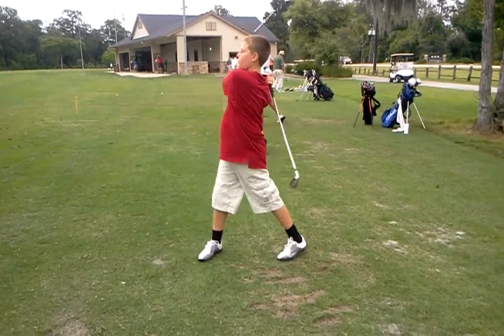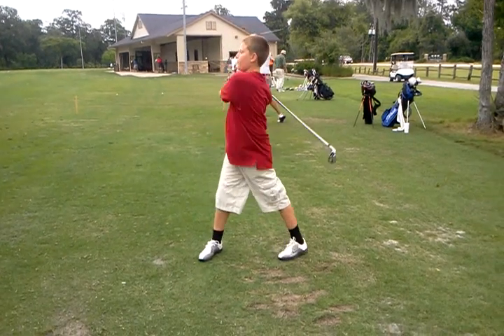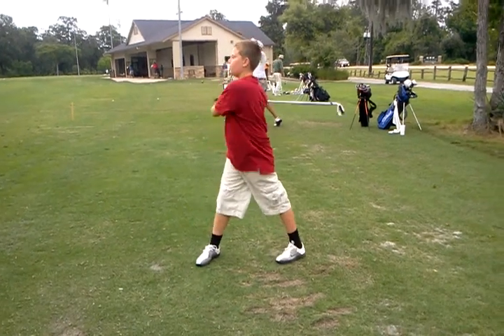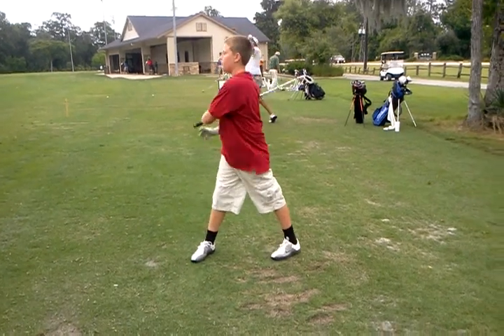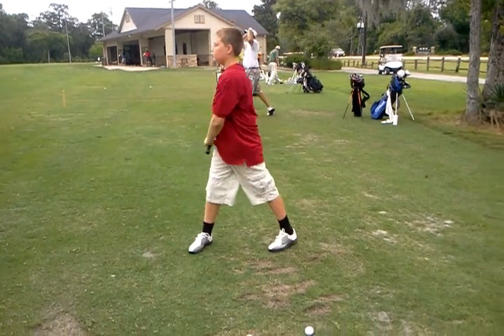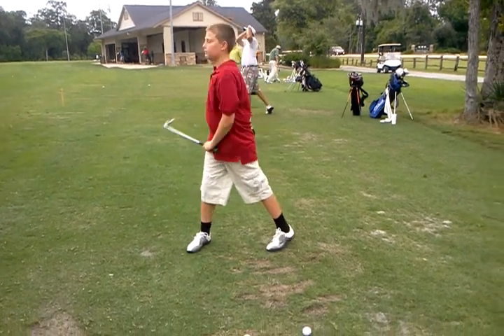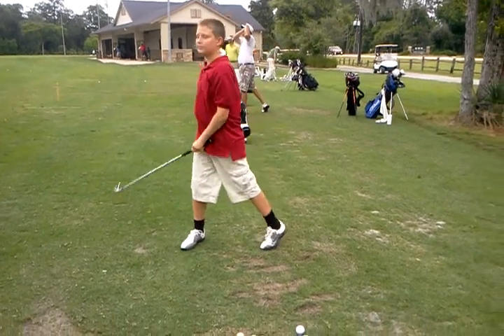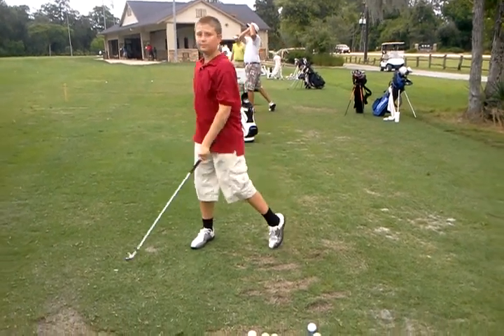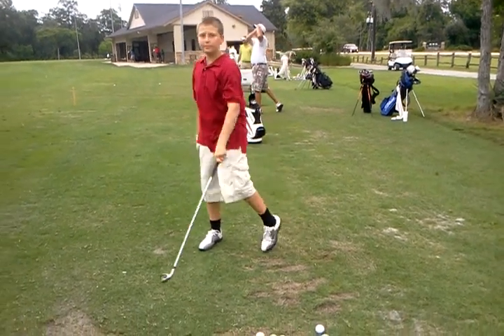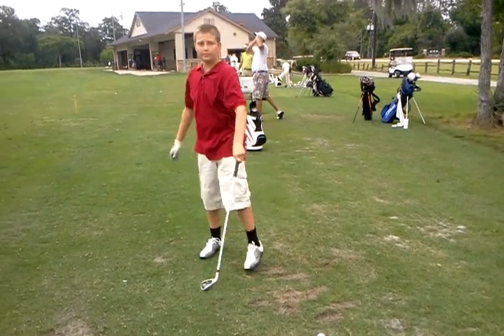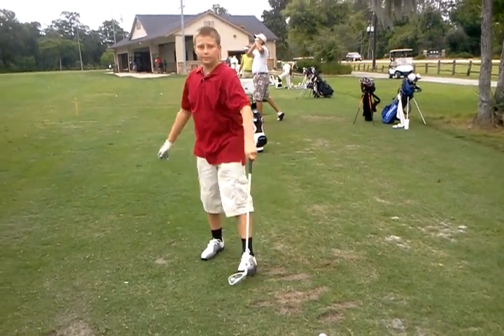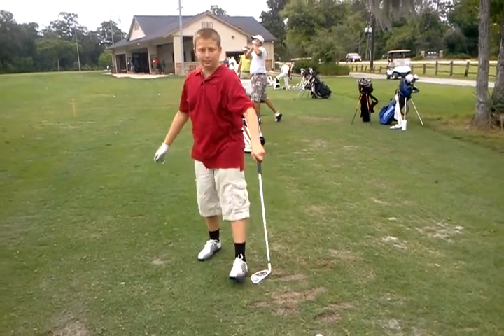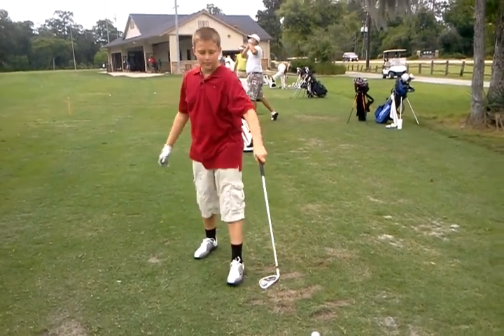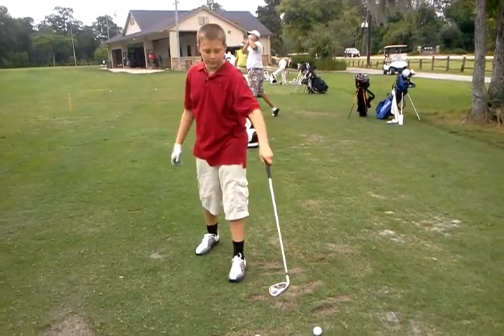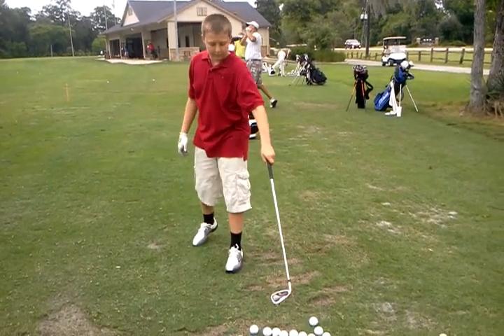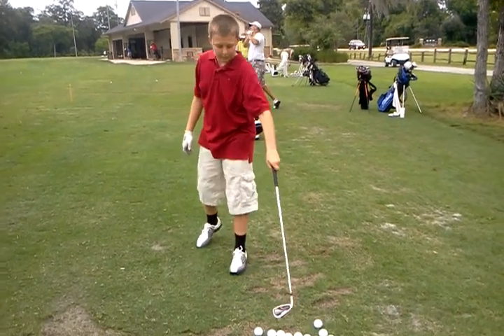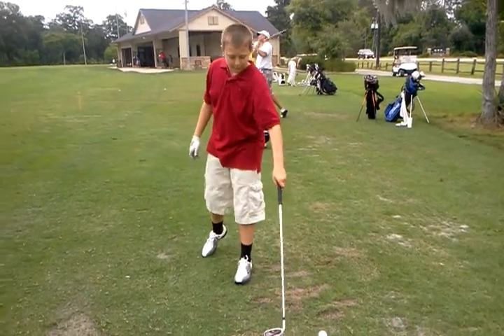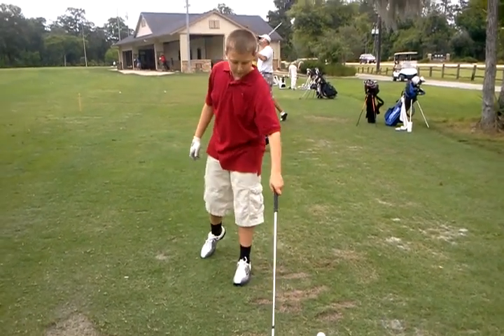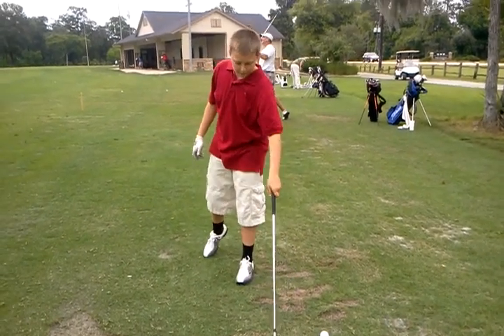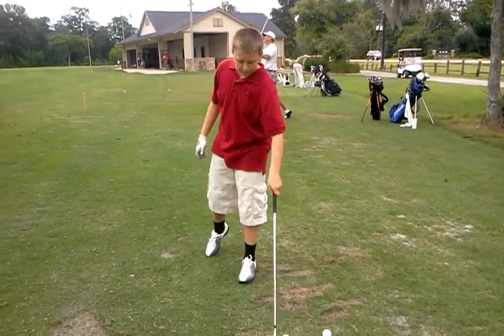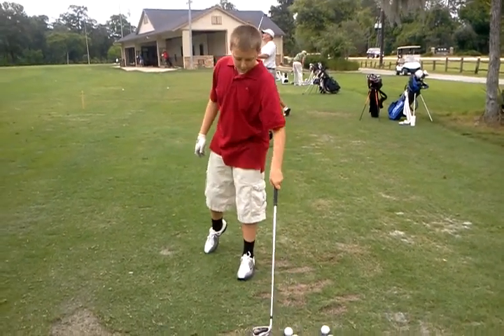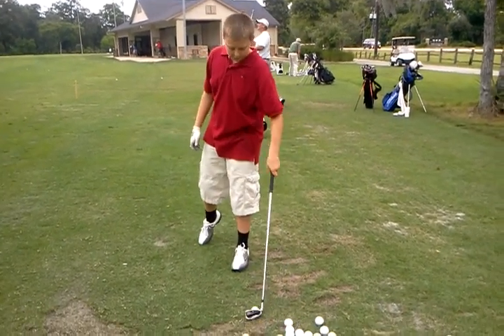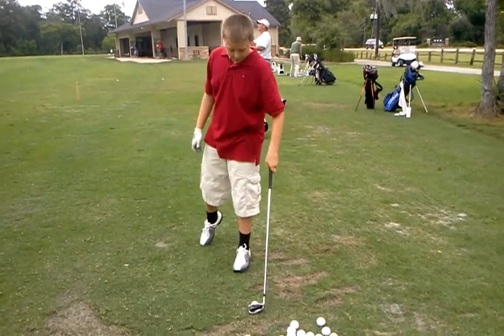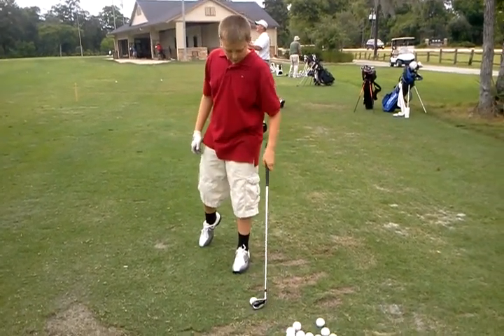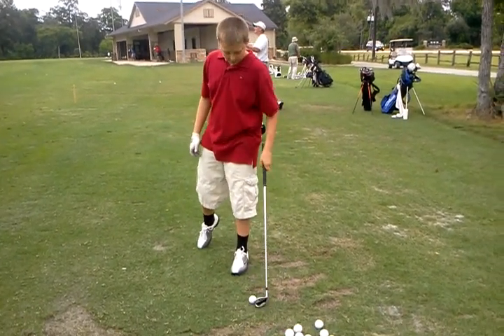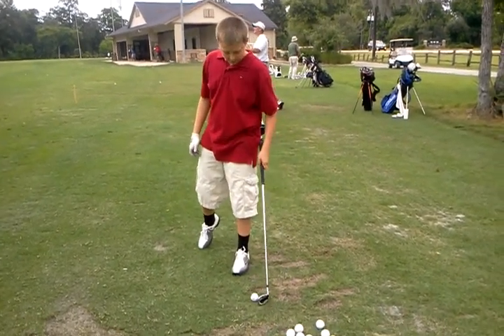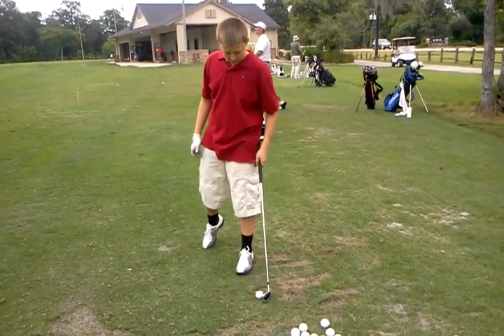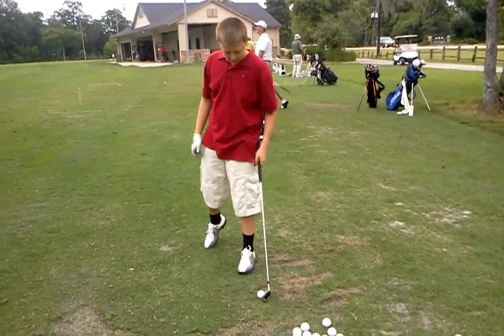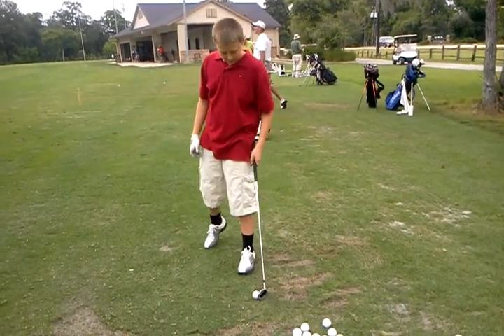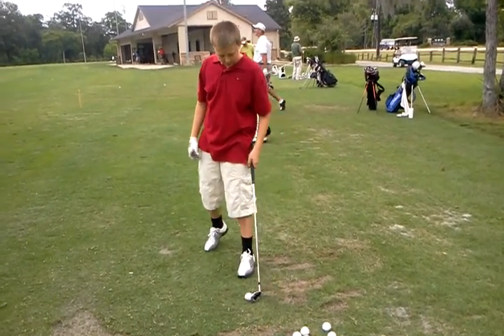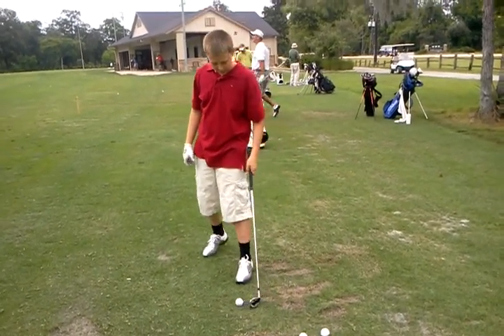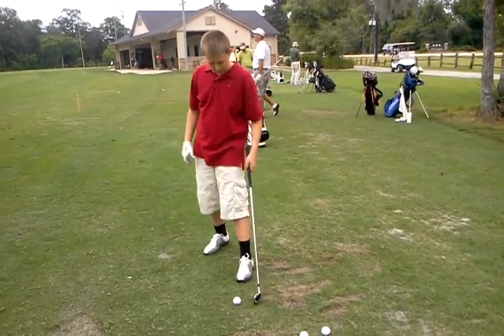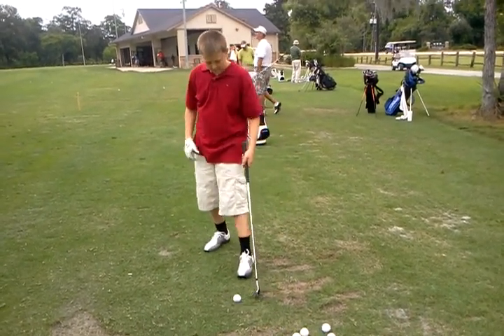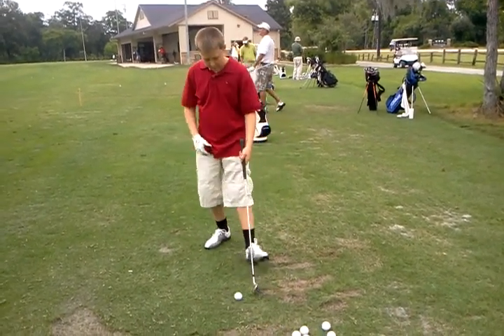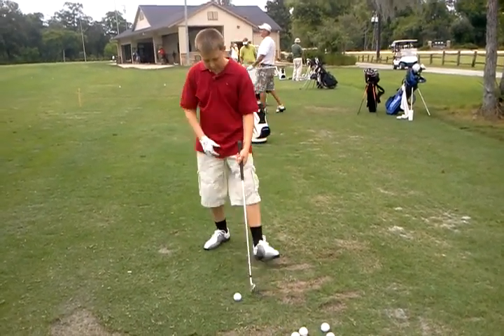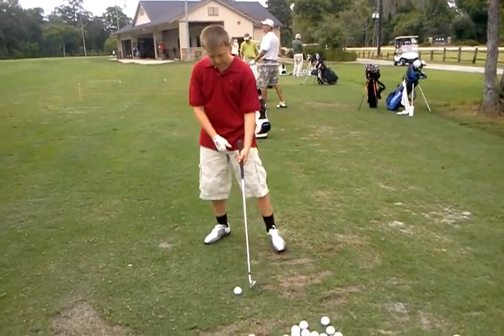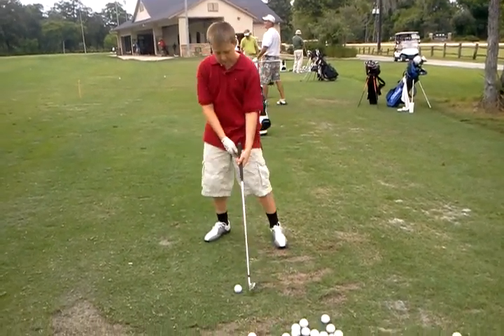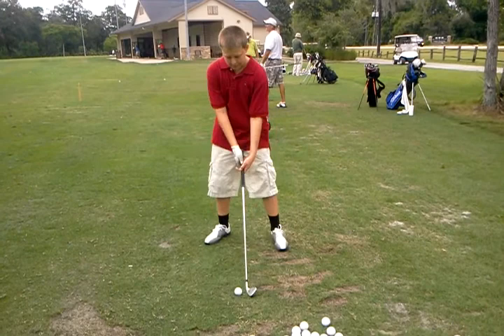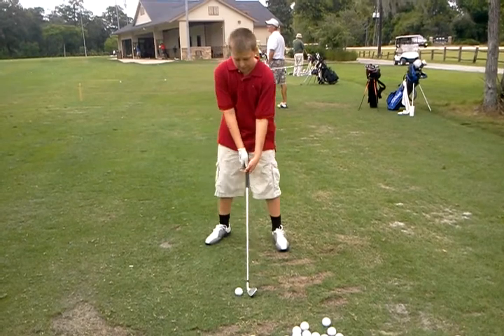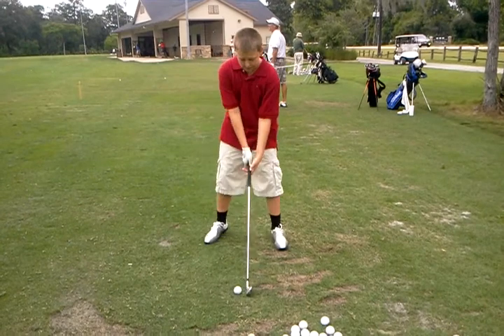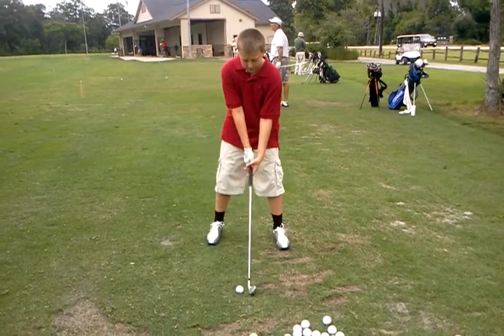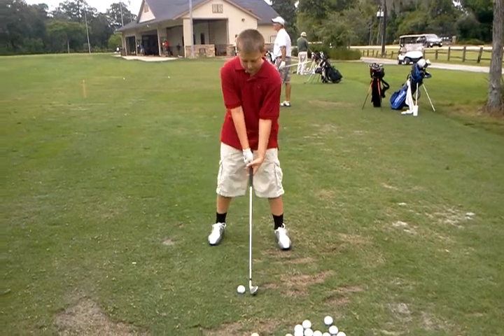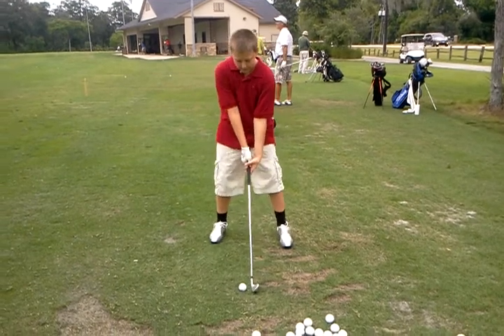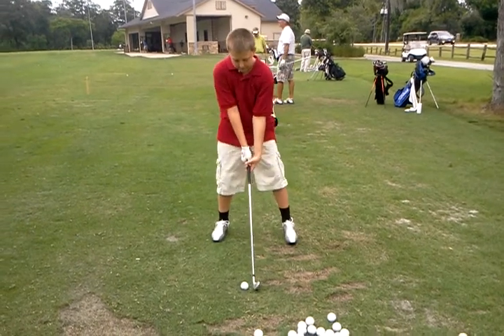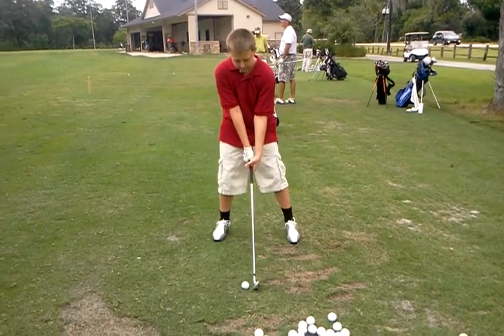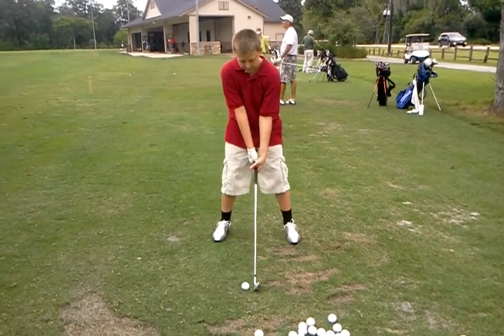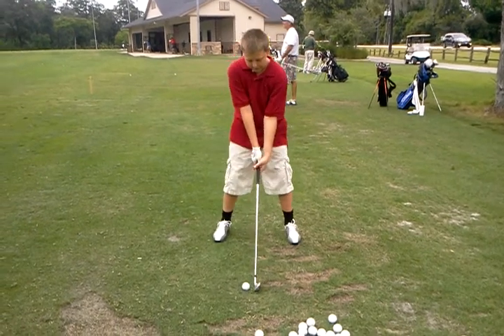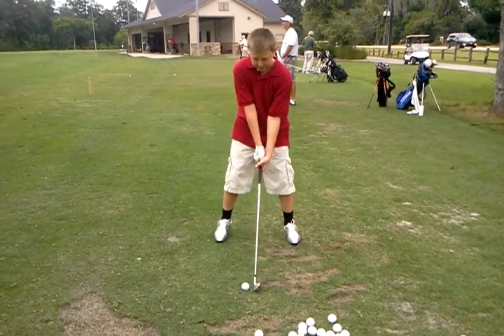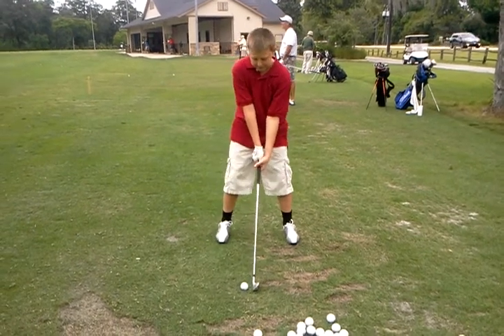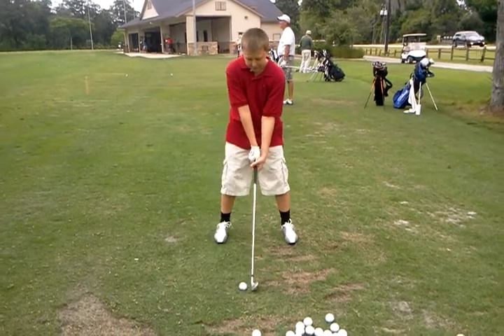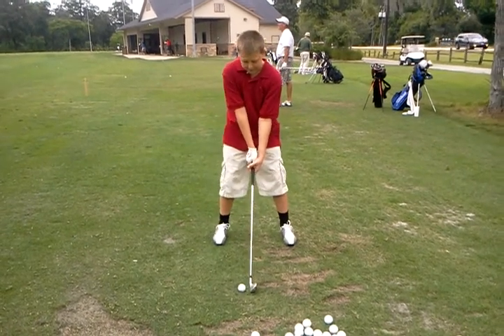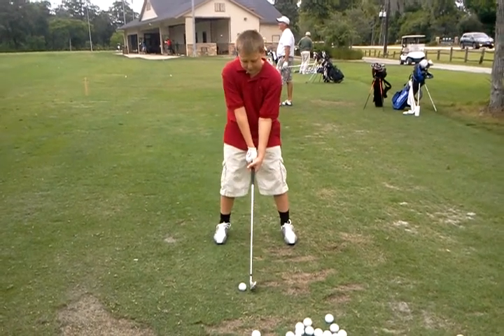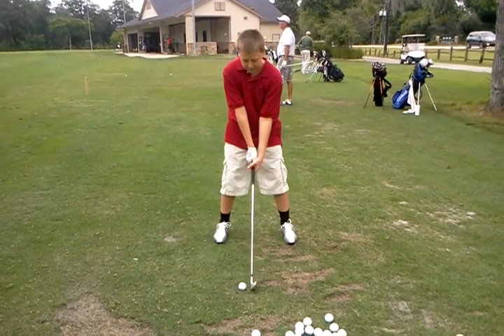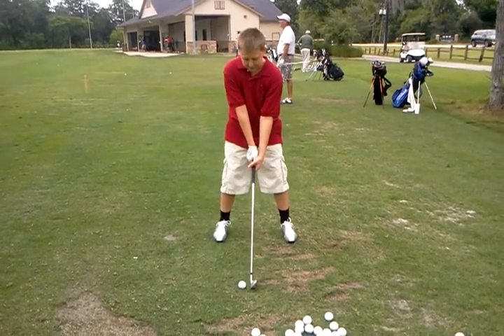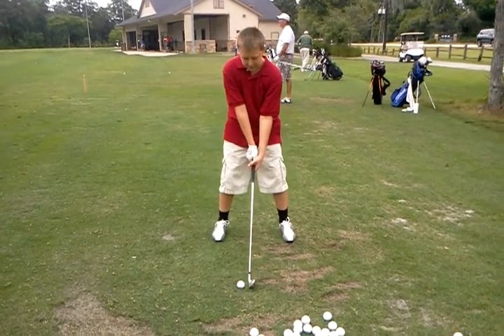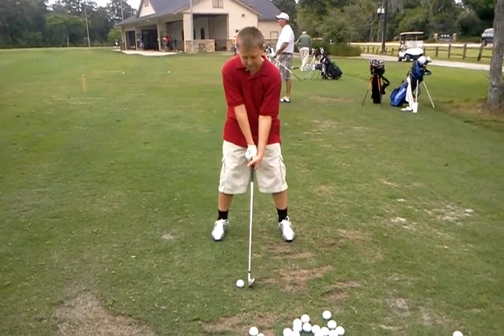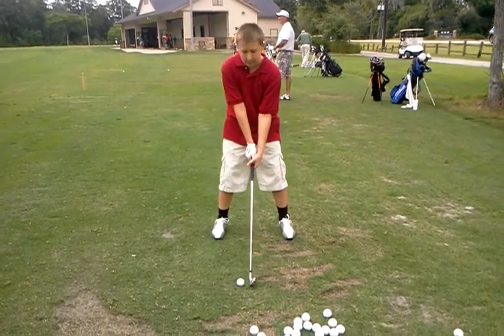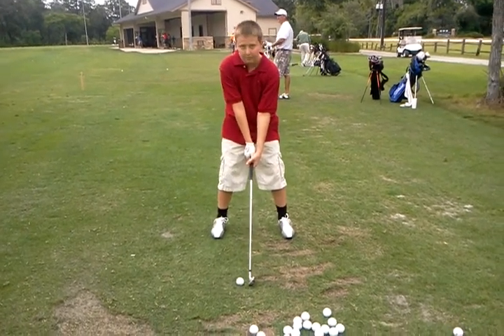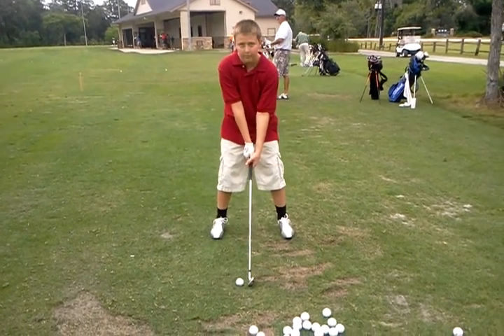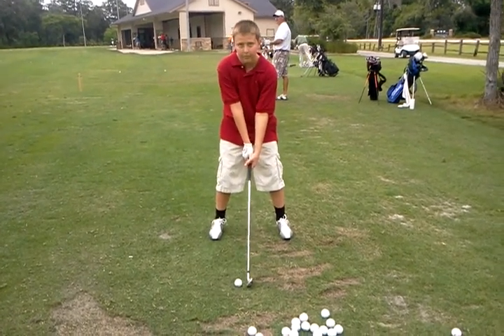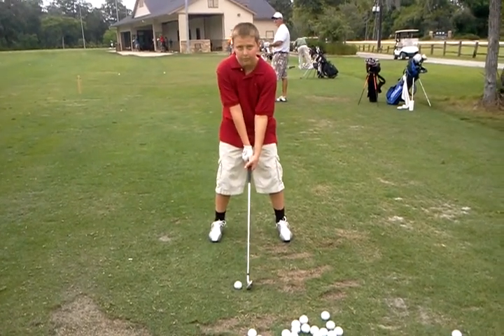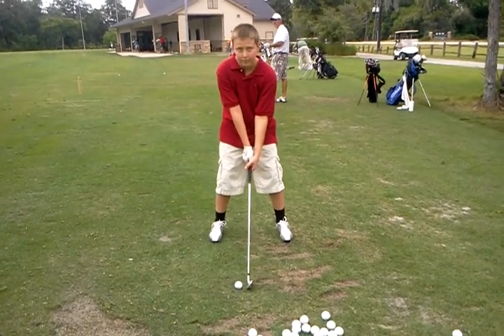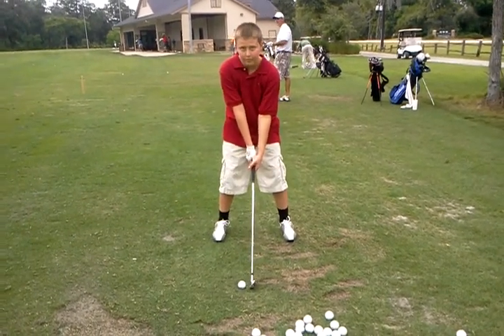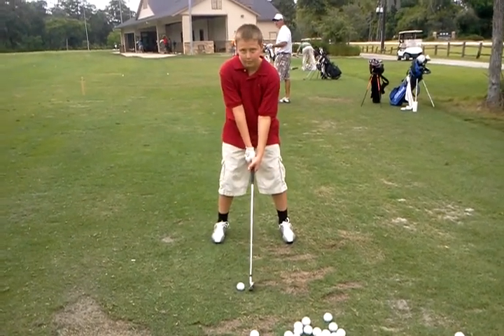Tell you what, that was a great shoulder turn, though. Much, much better. Okay, just make sure — slight grip adjustment.